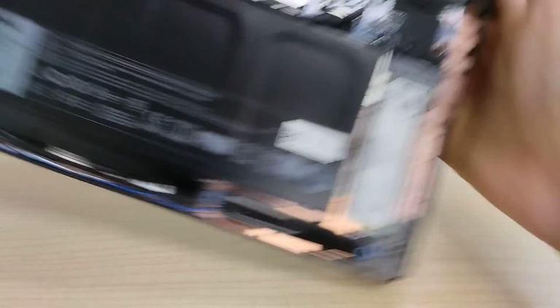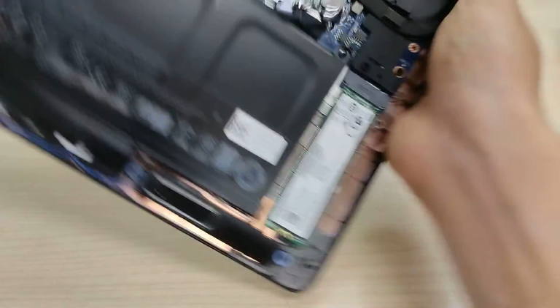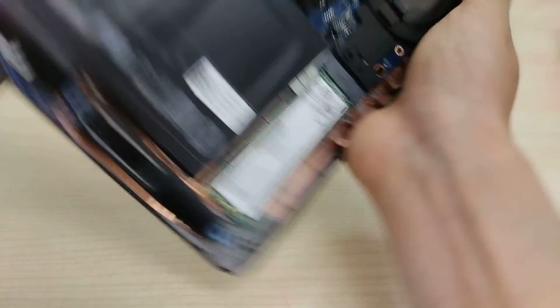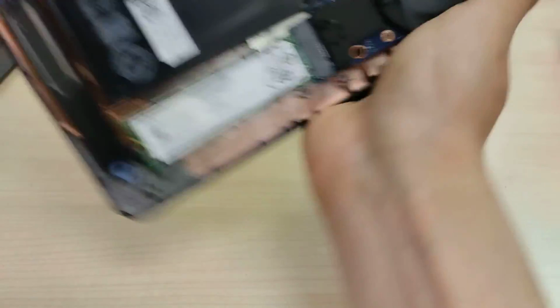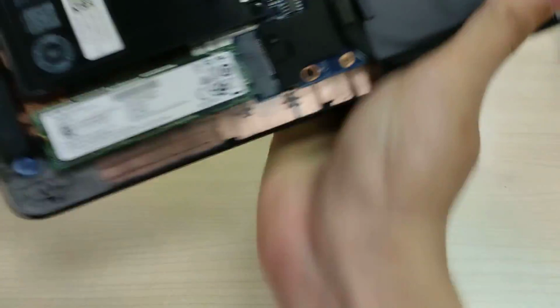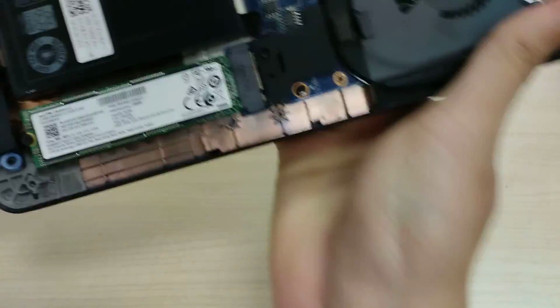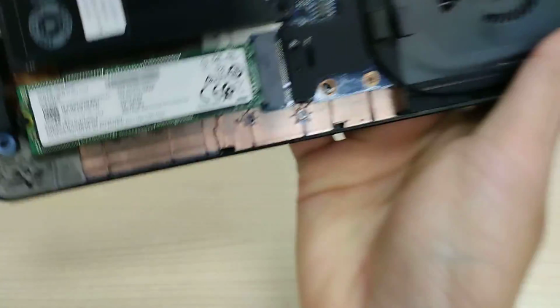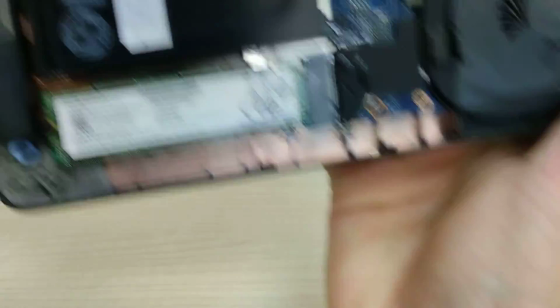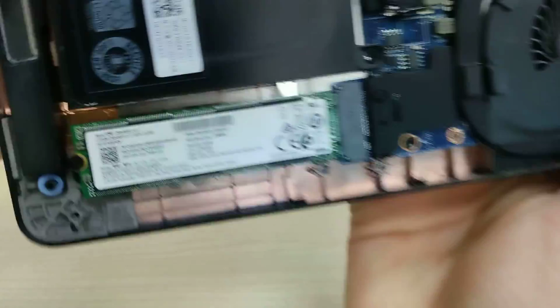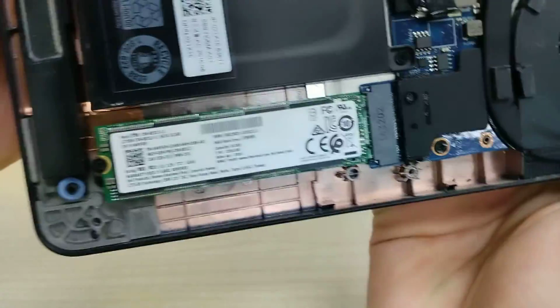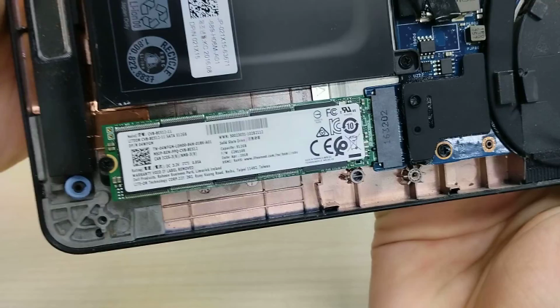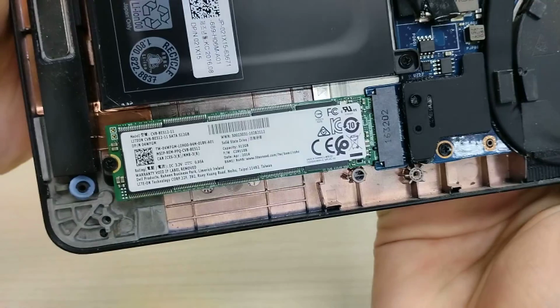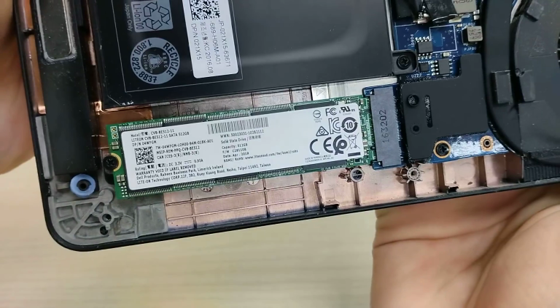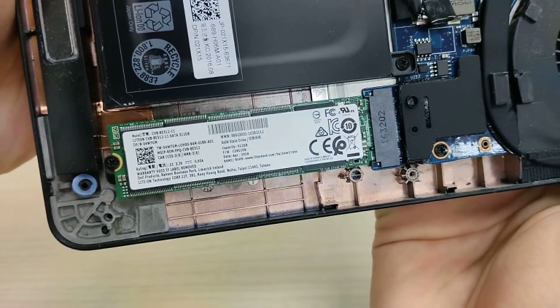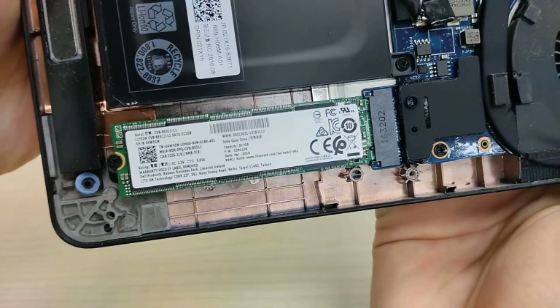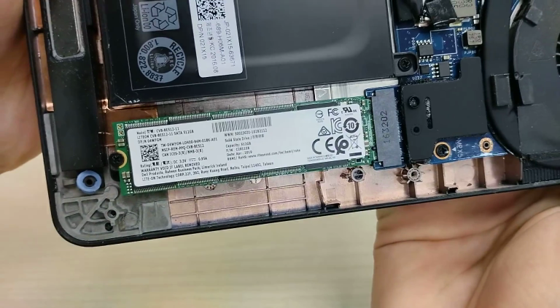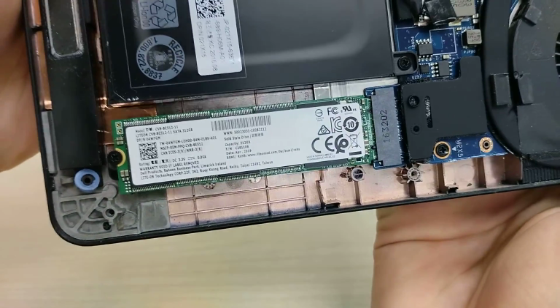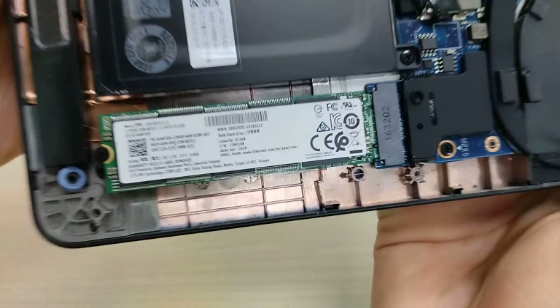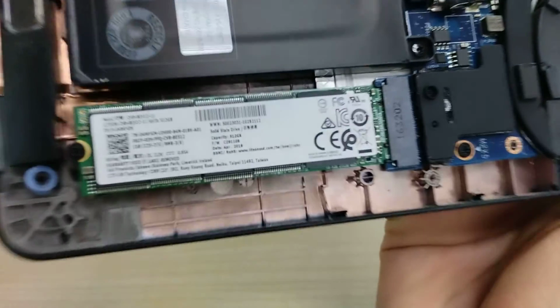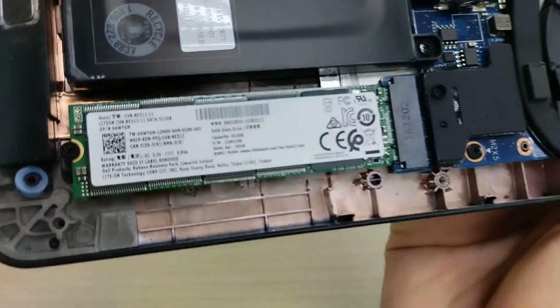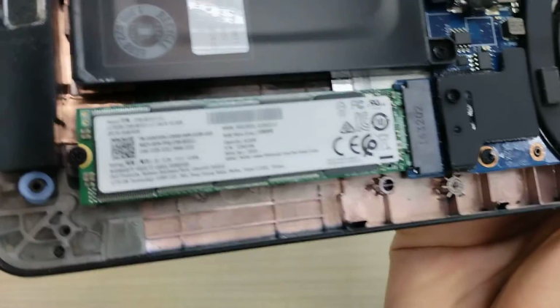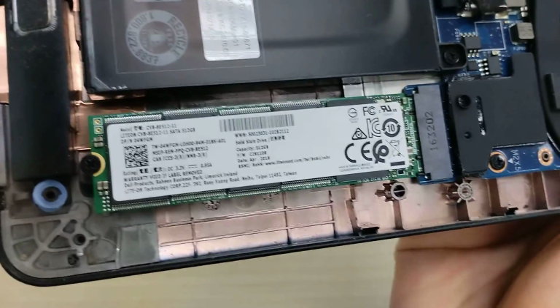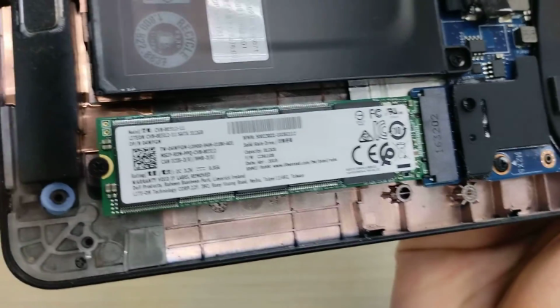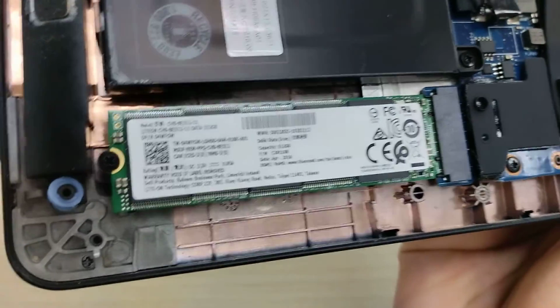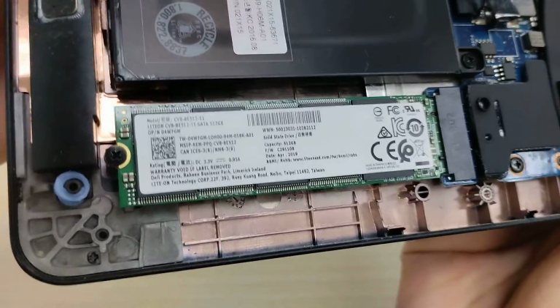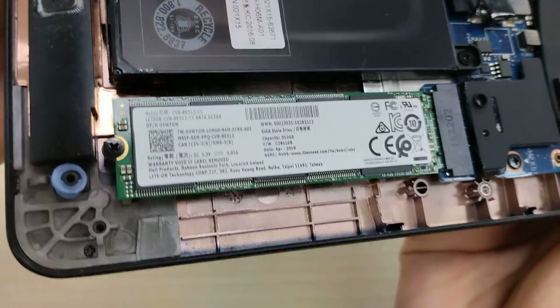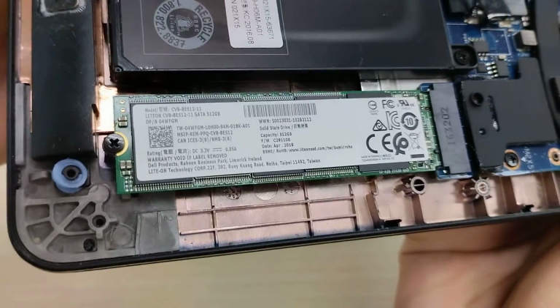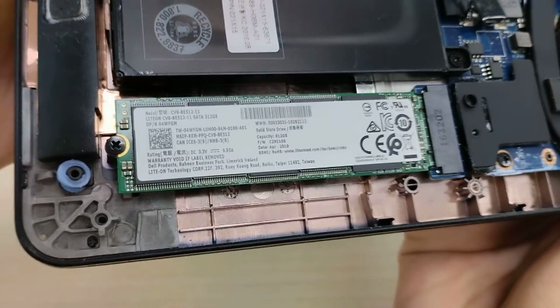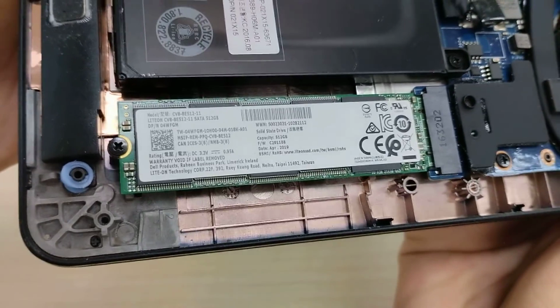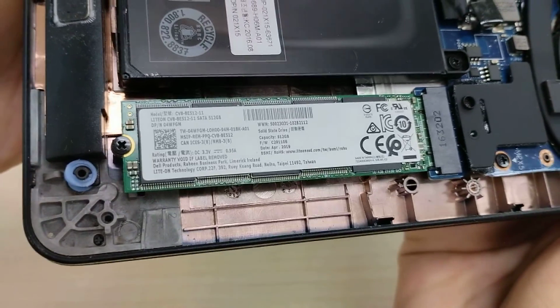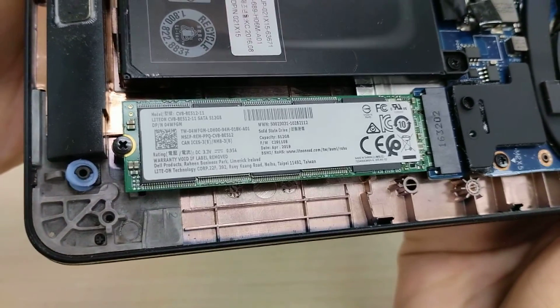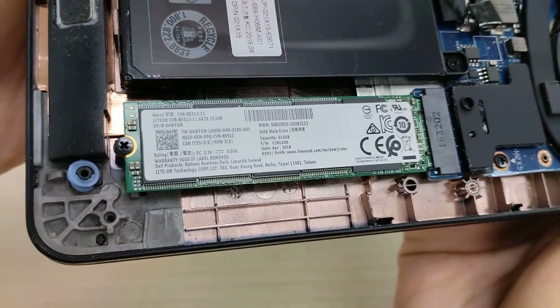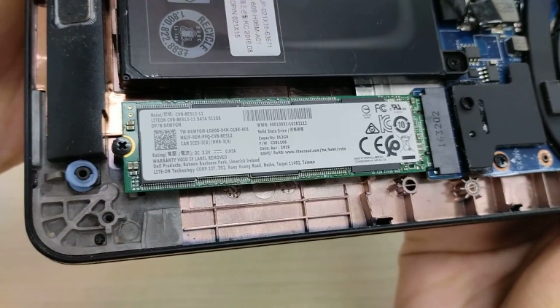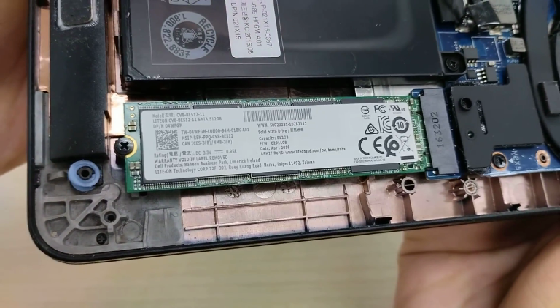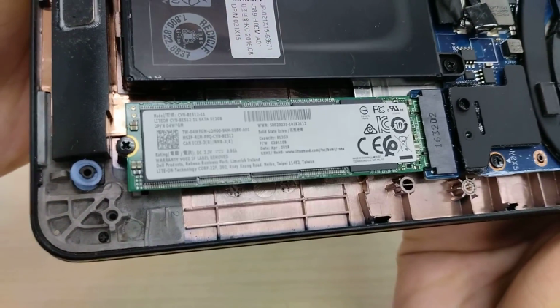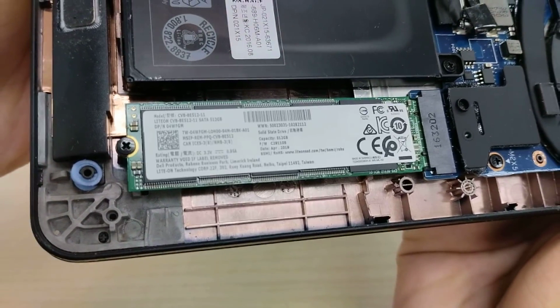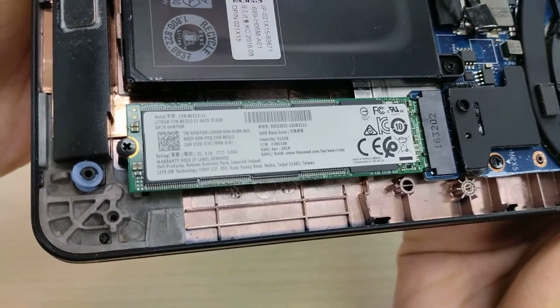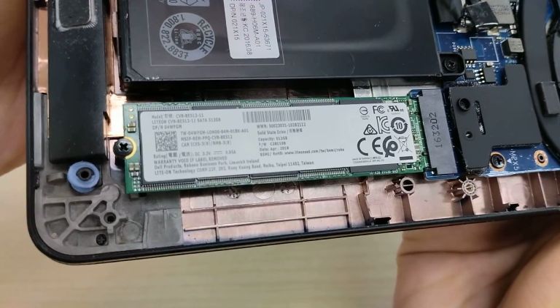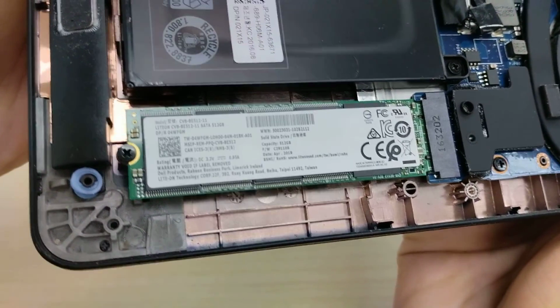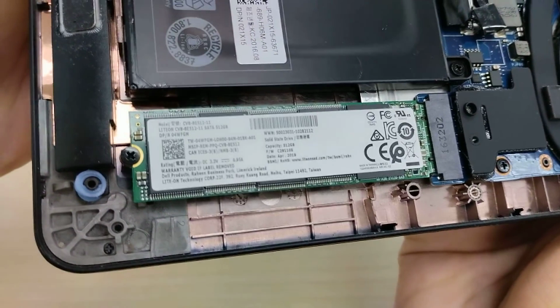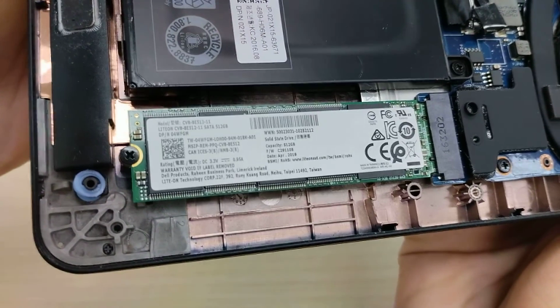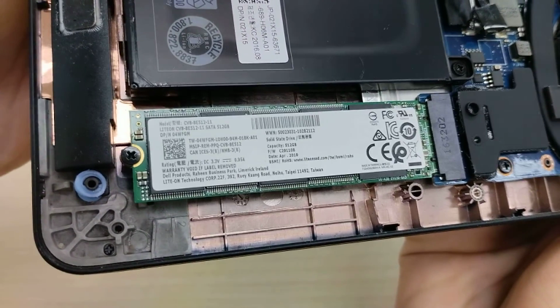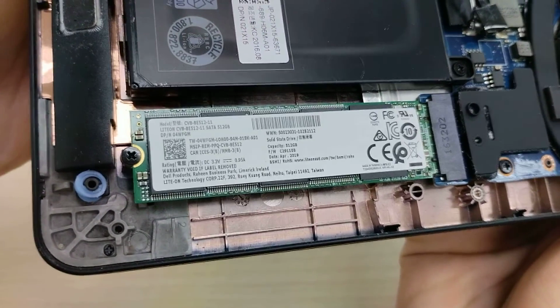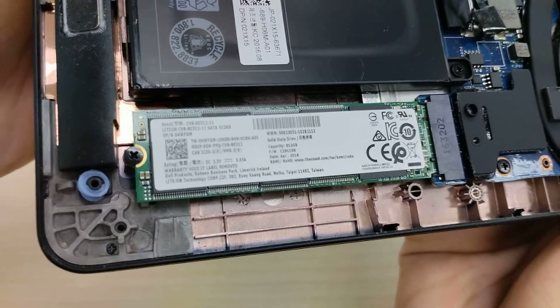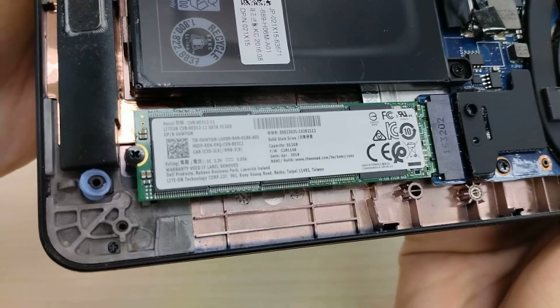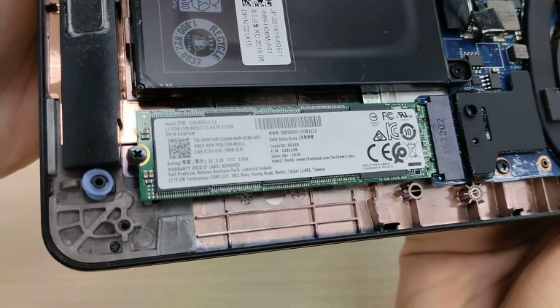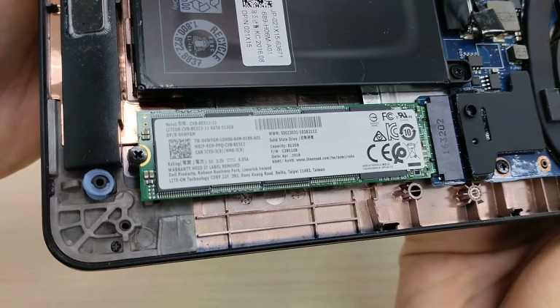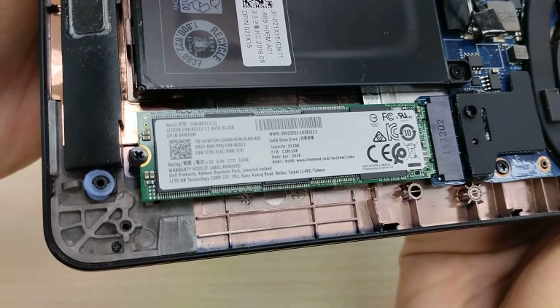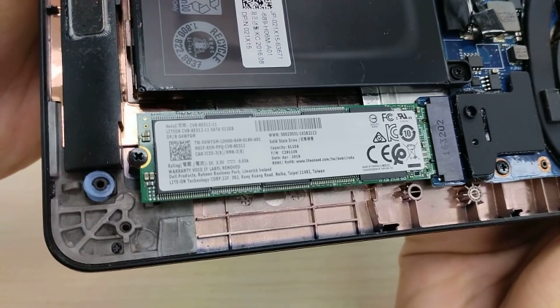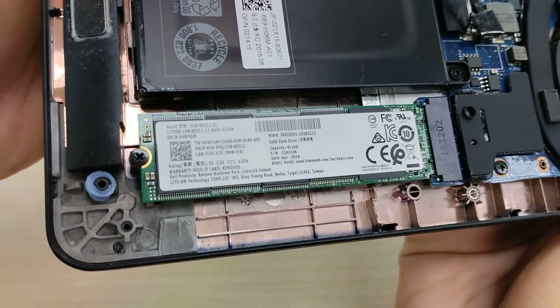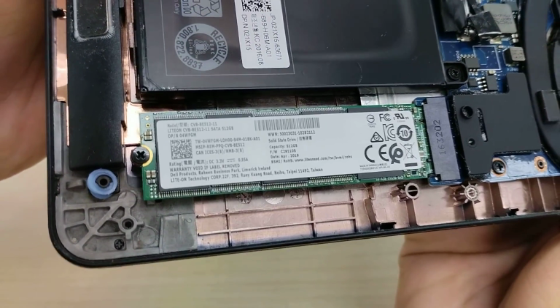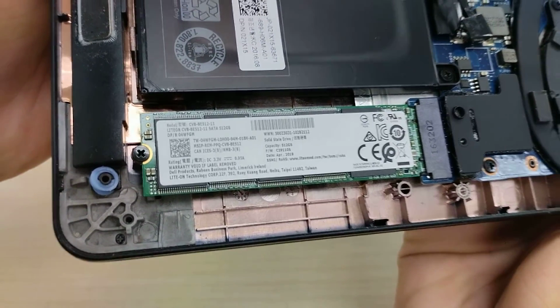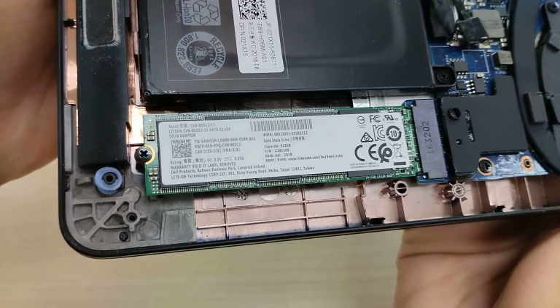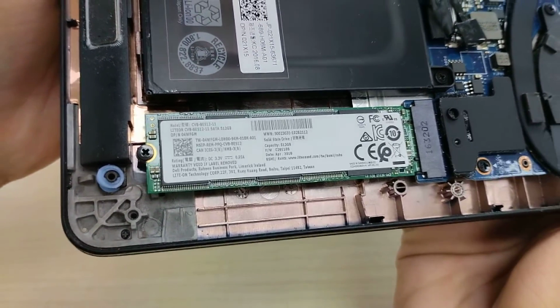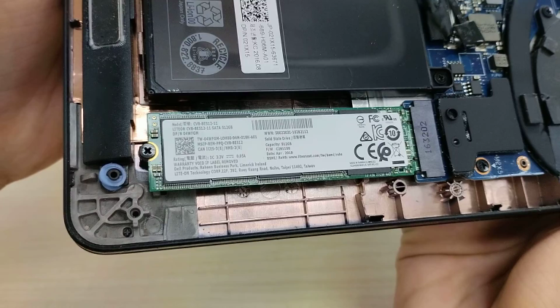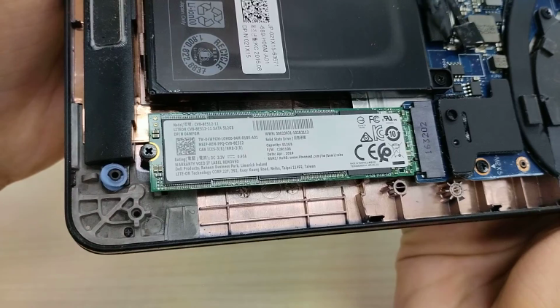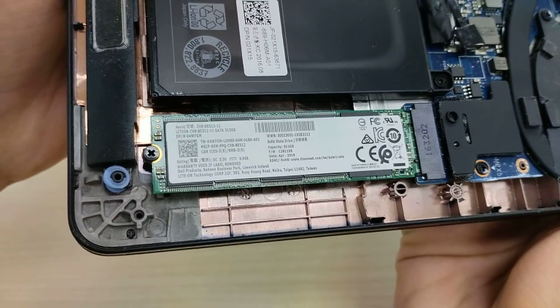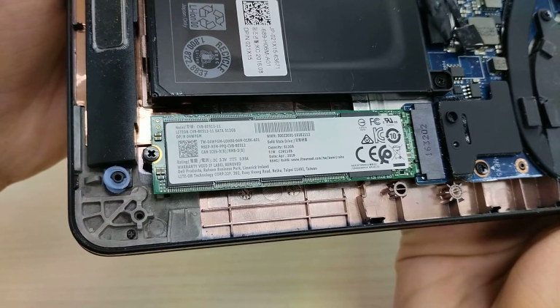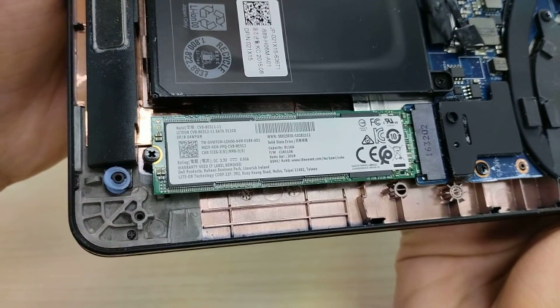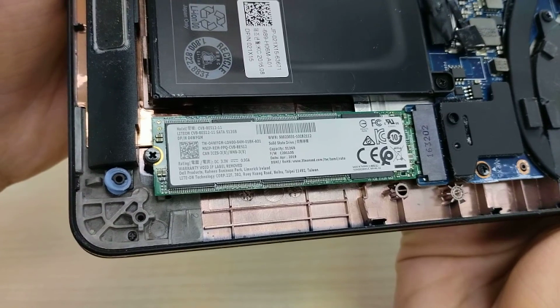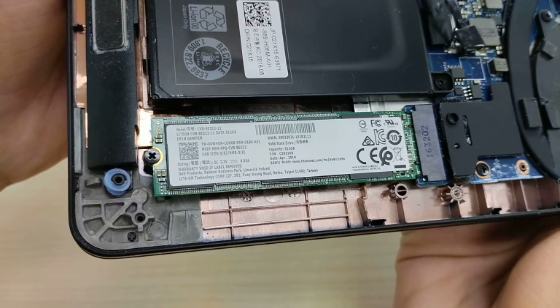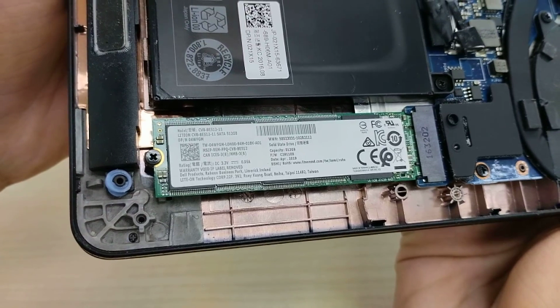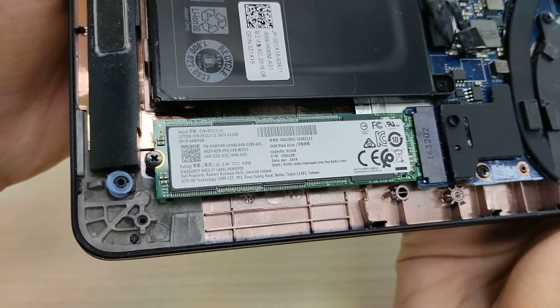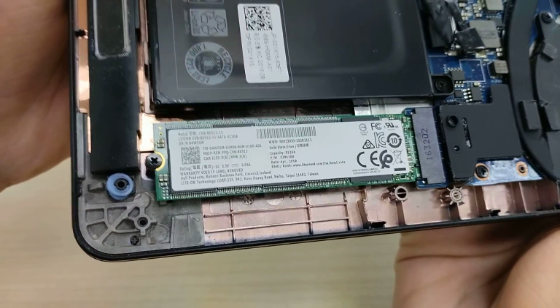Our SSD is here. It's an M.2 2280 type SSD. This particular one is a 512 GB capacity module.